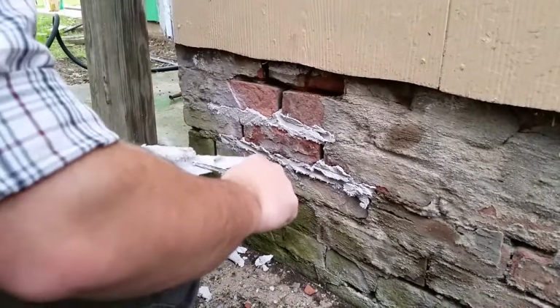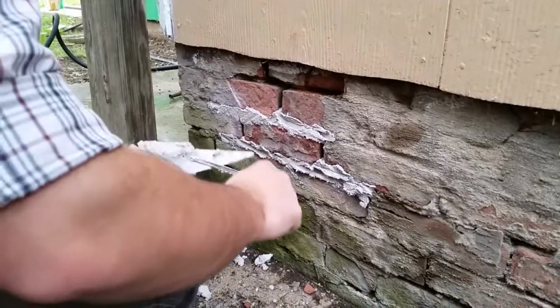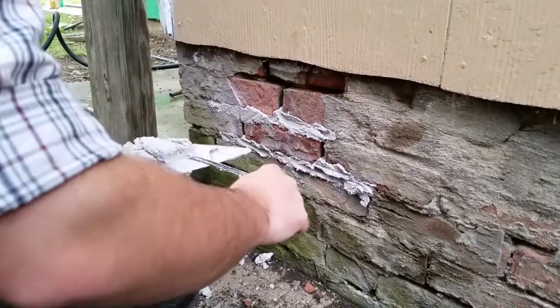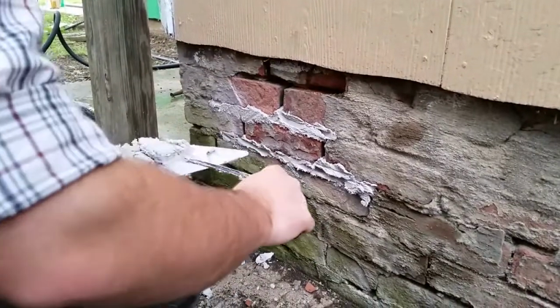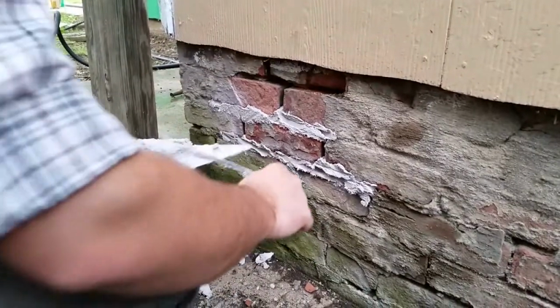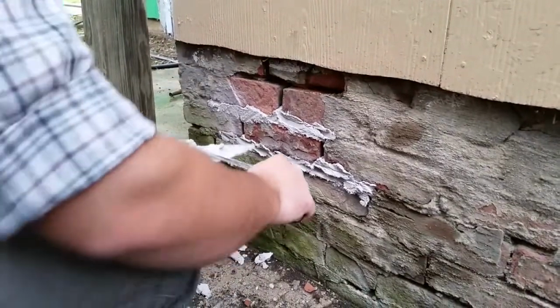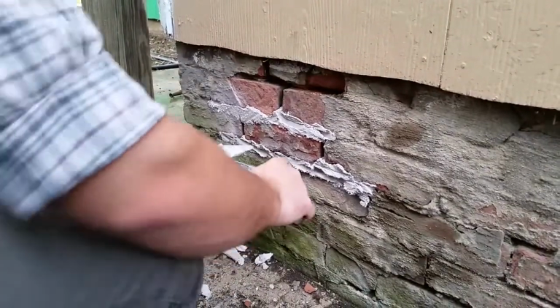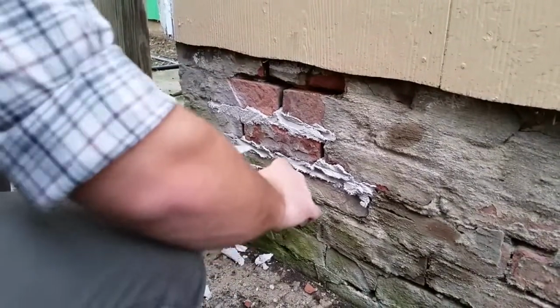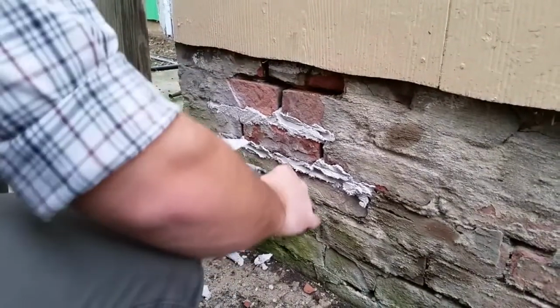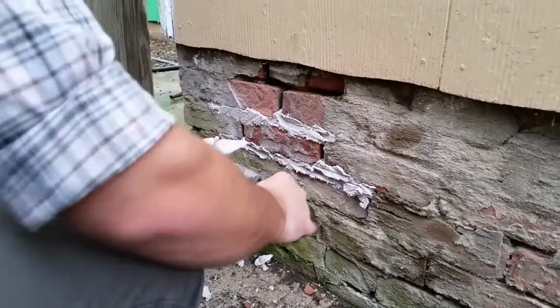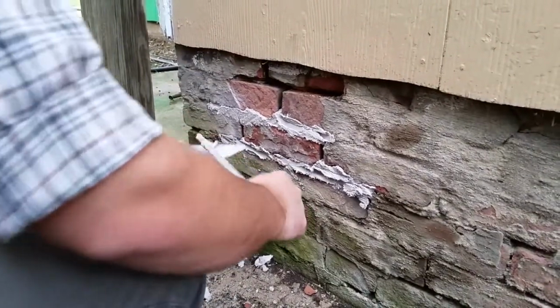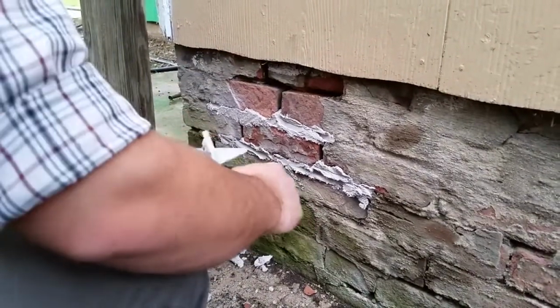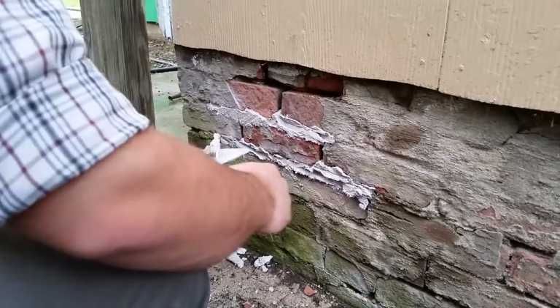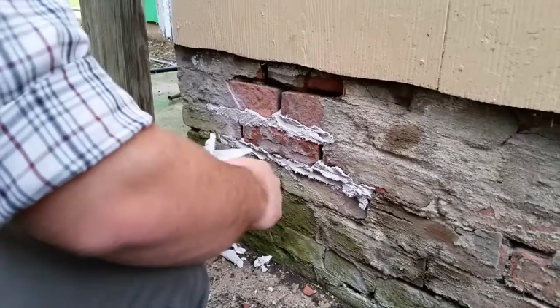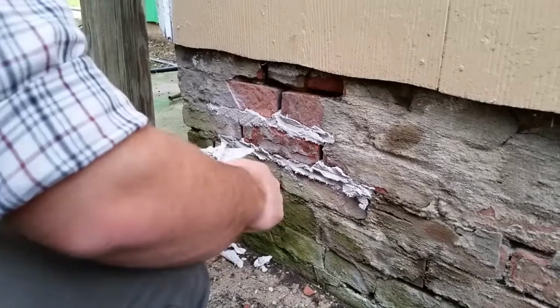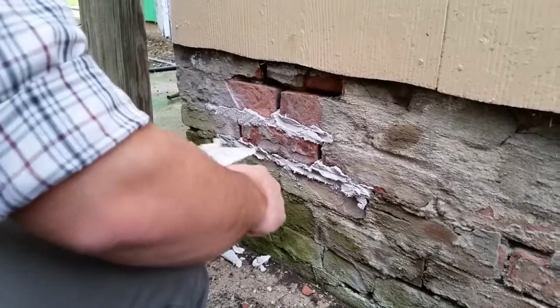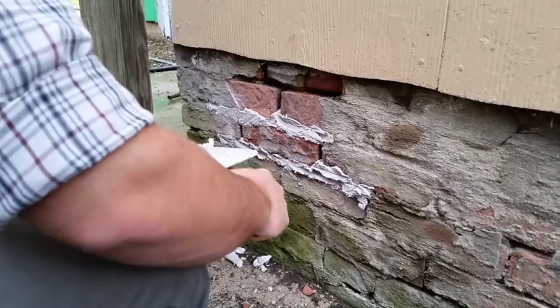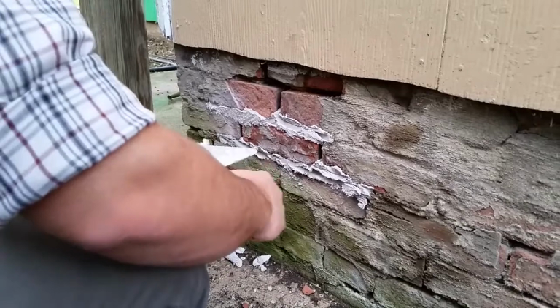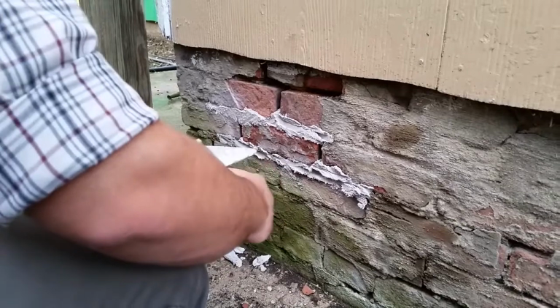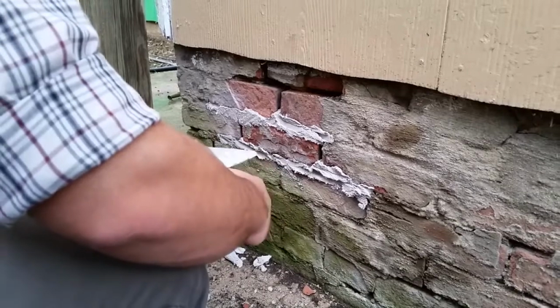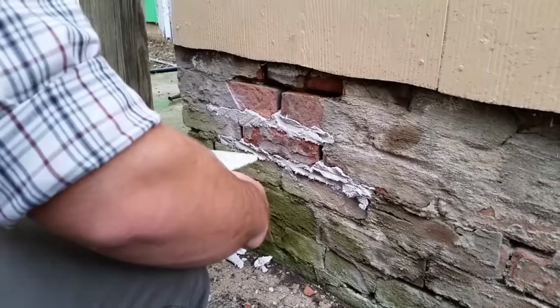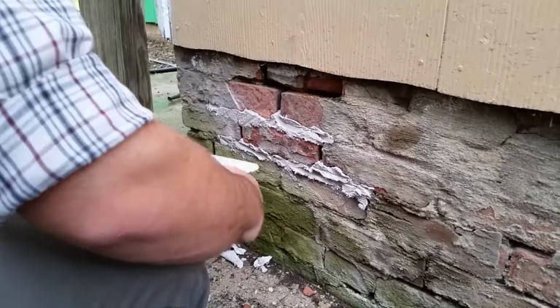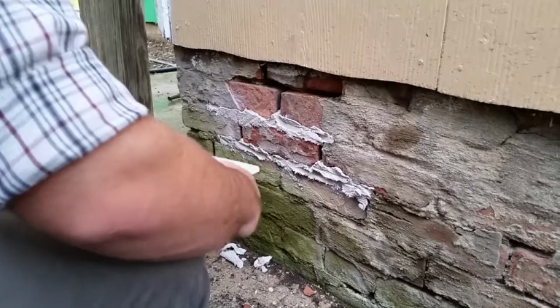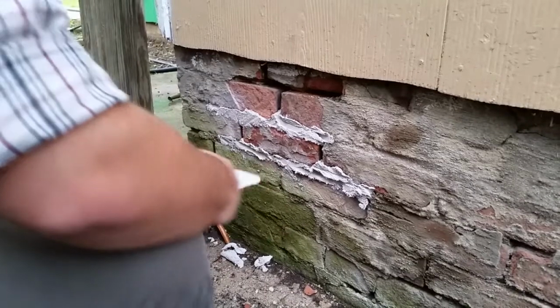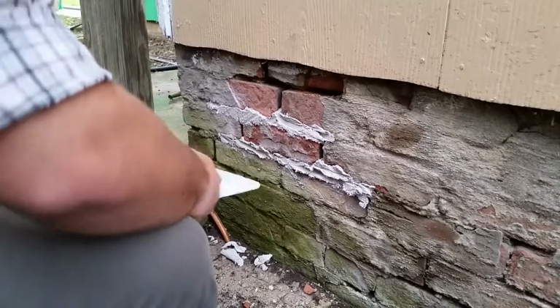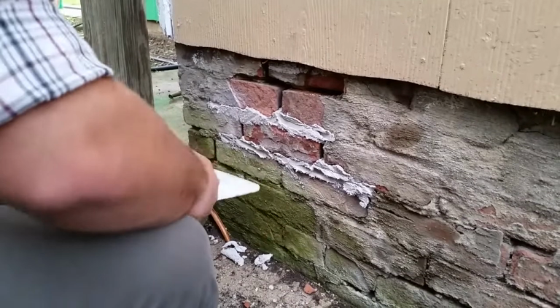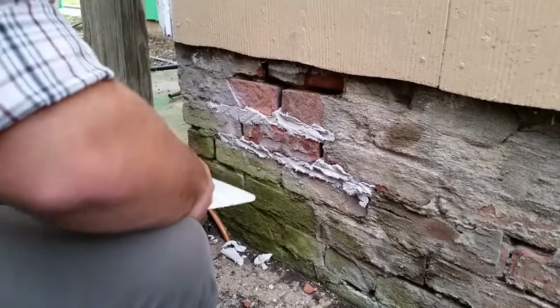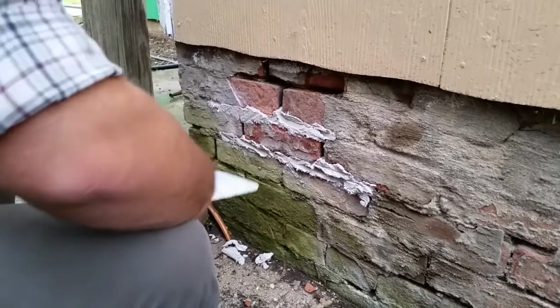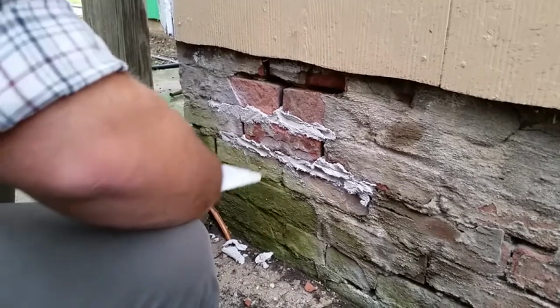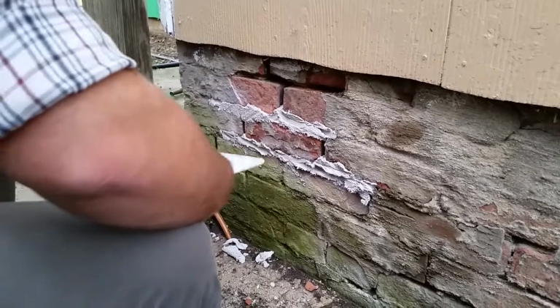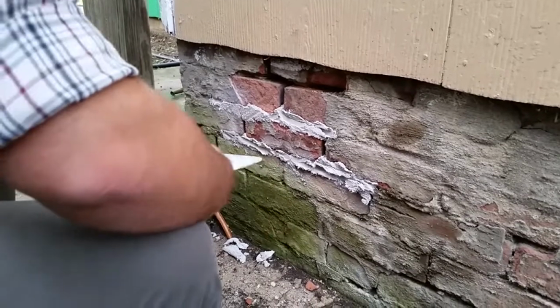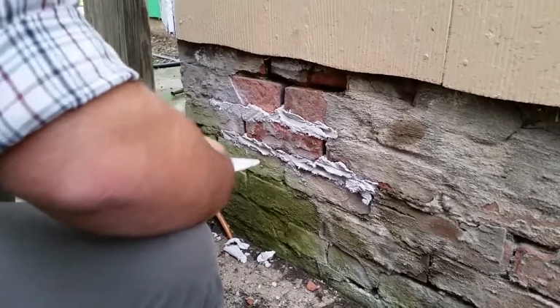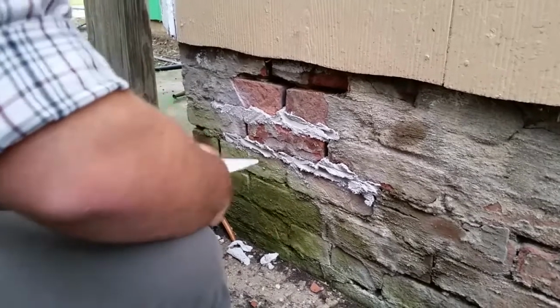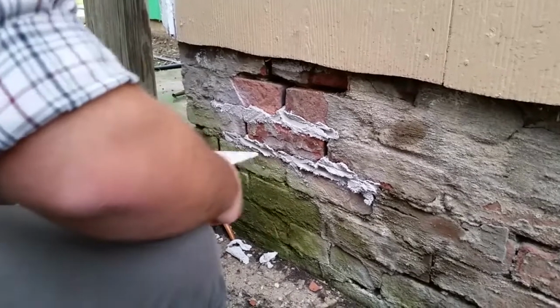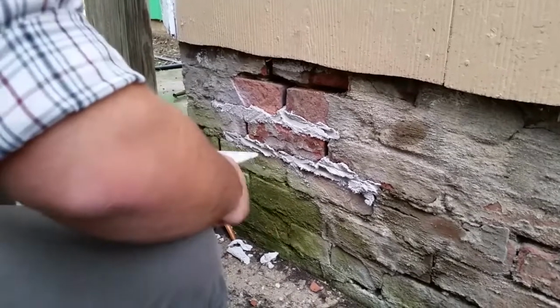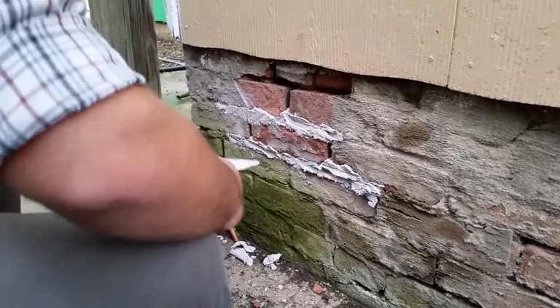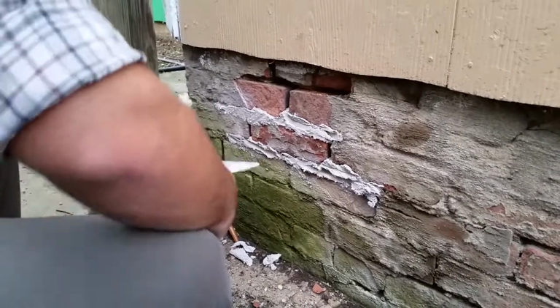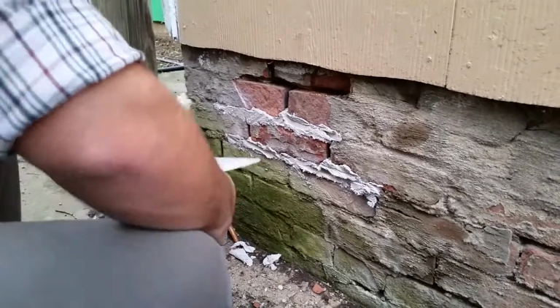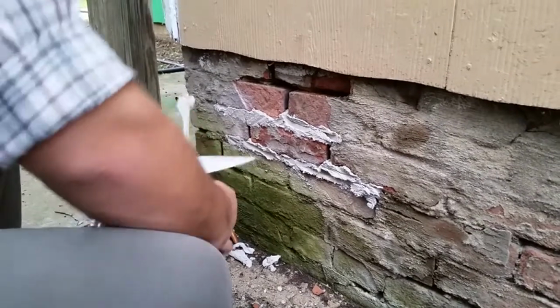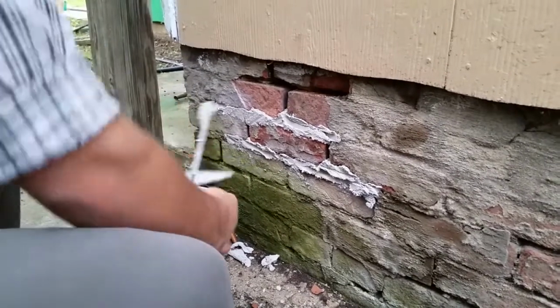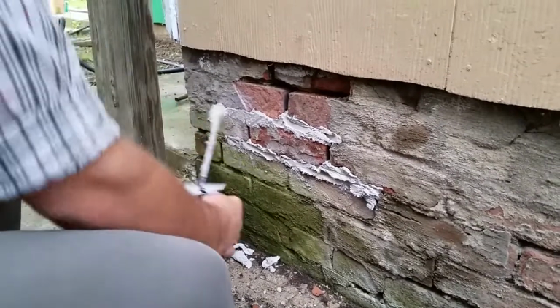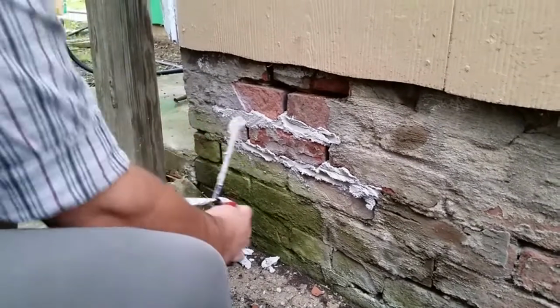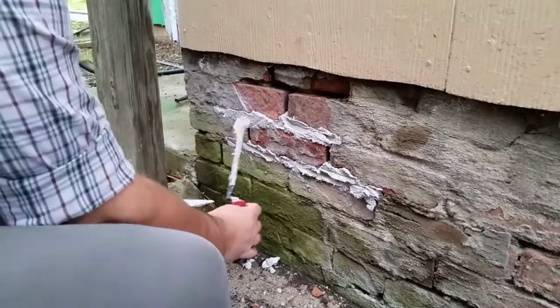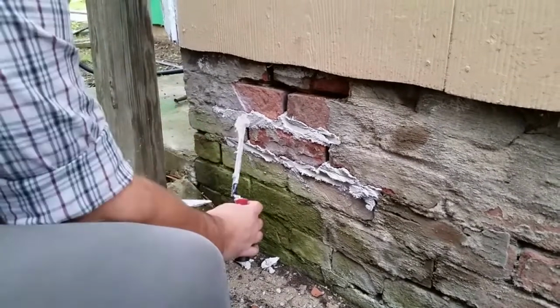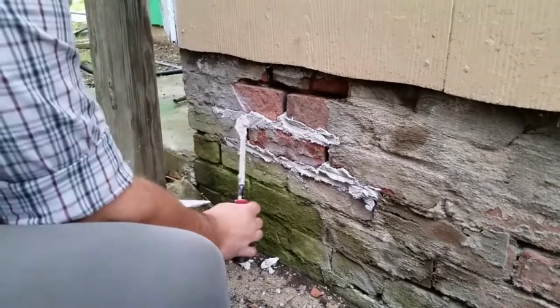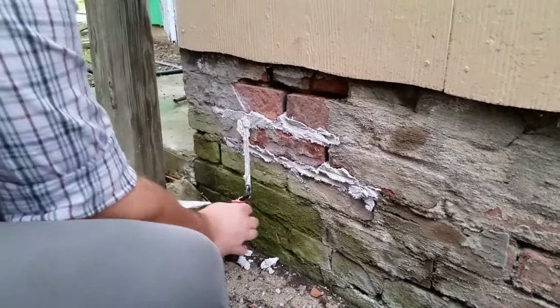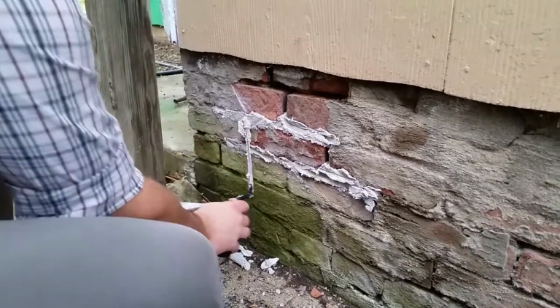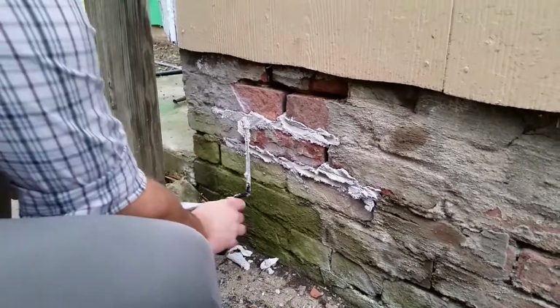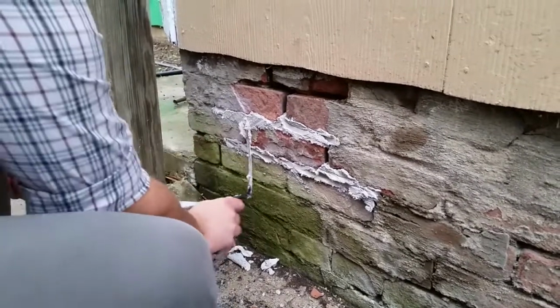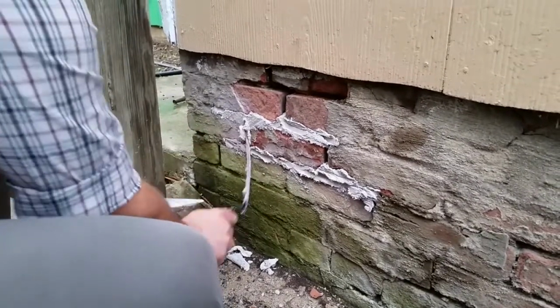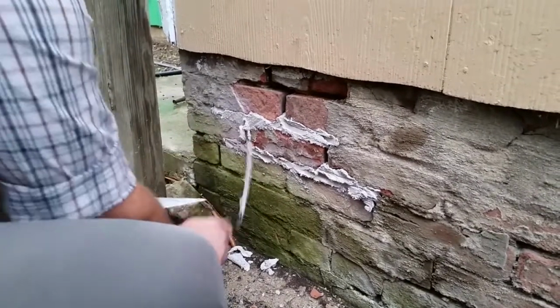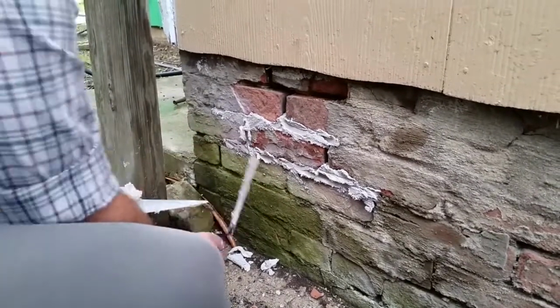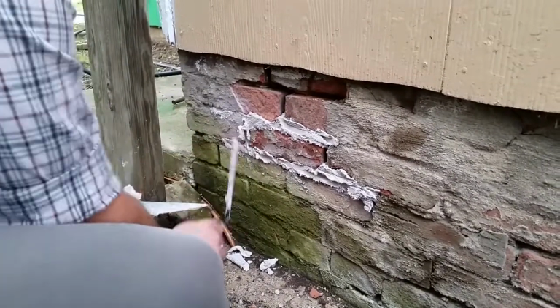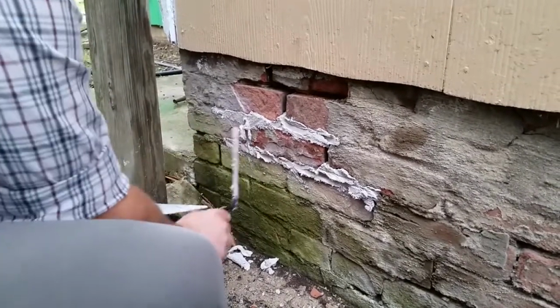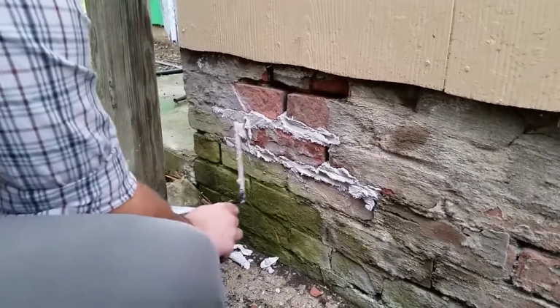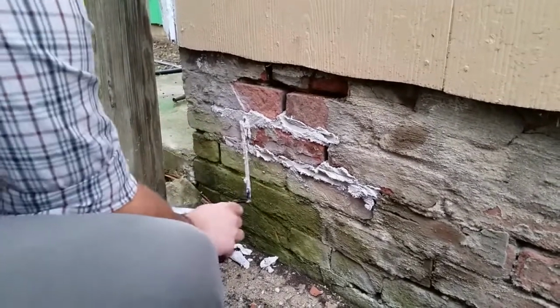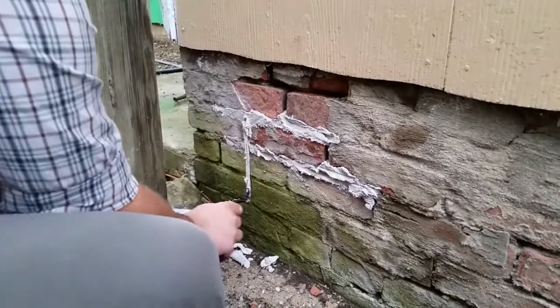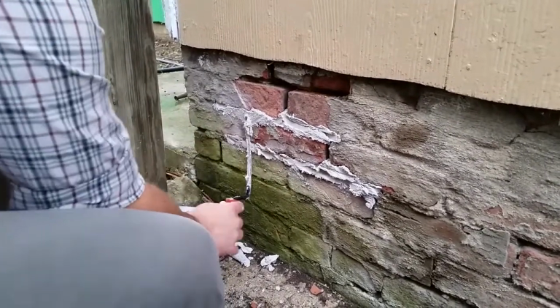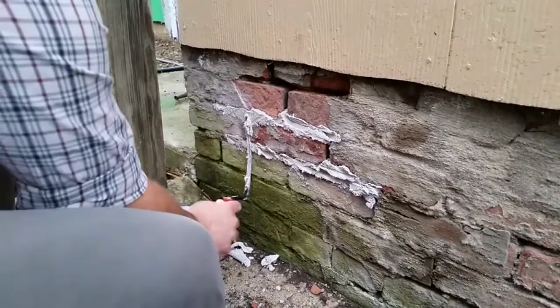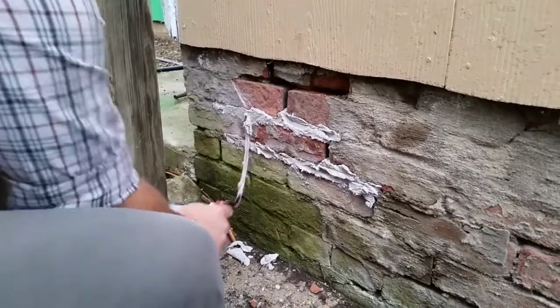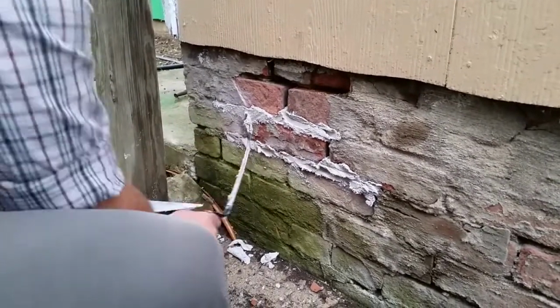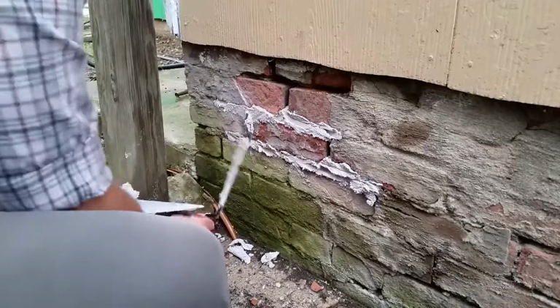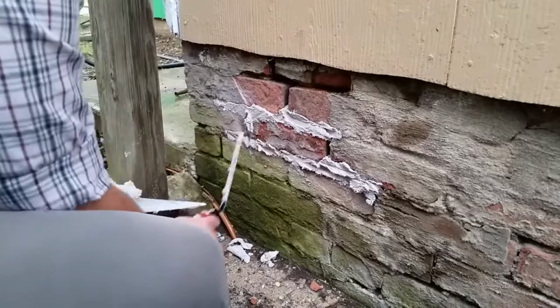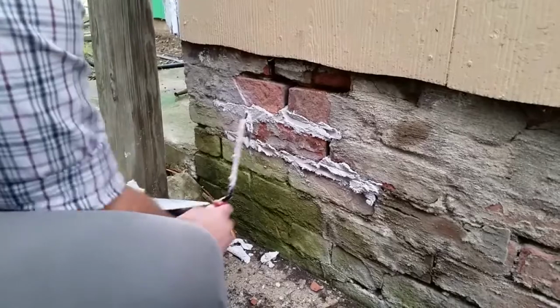Just work your way down this horizontal joint. Once you've got the horizontal joints packed full, you can go ahead and work through the vertical ones.